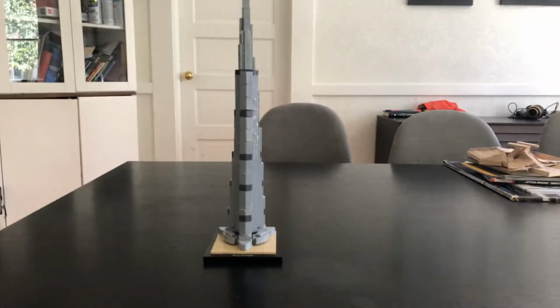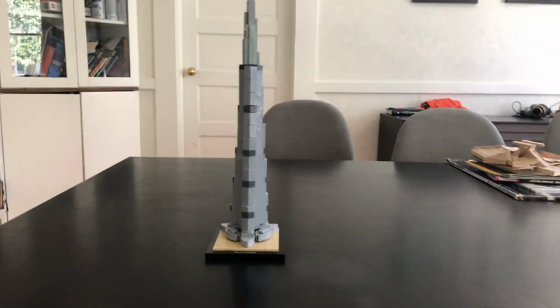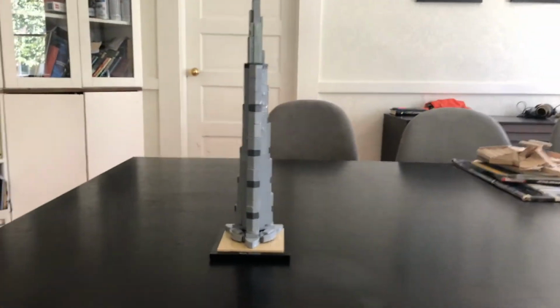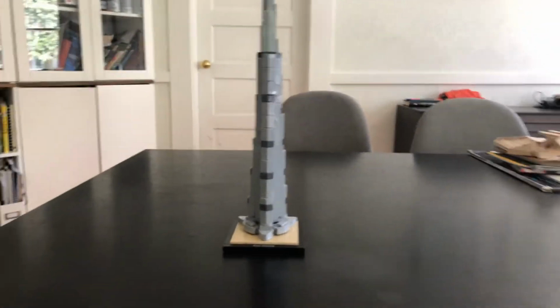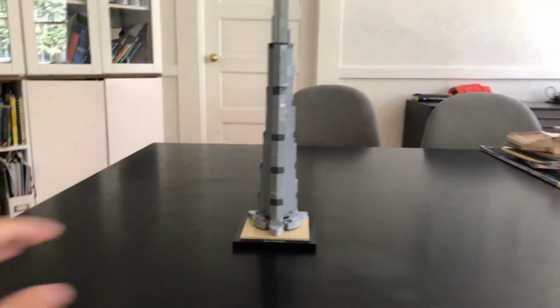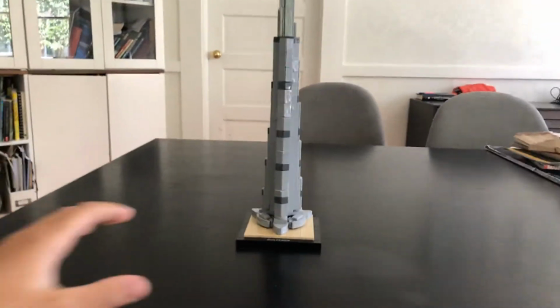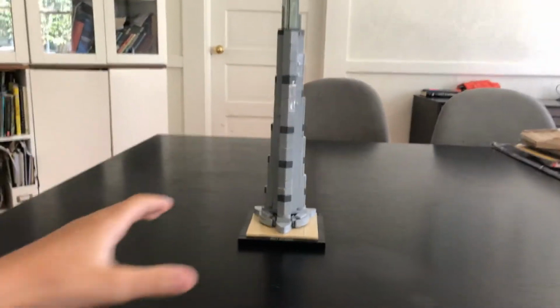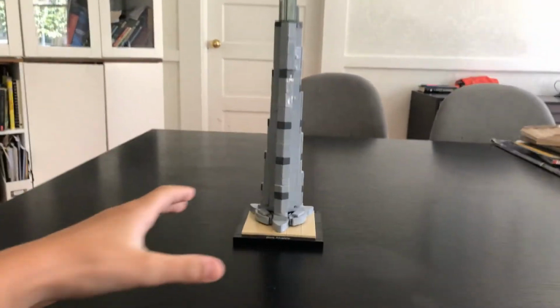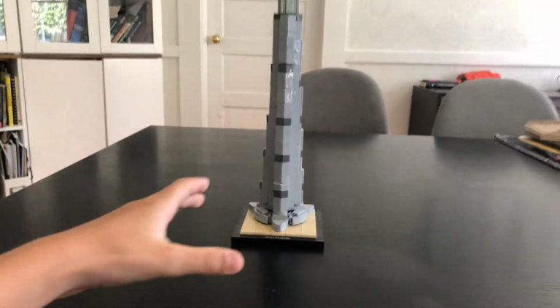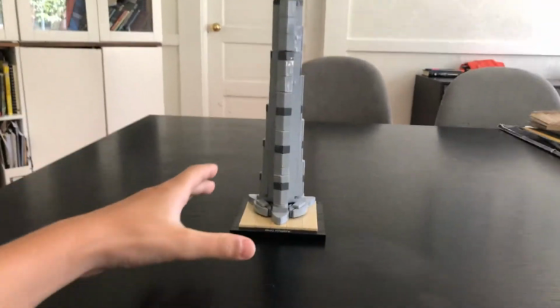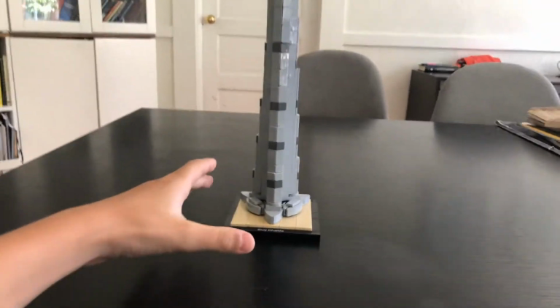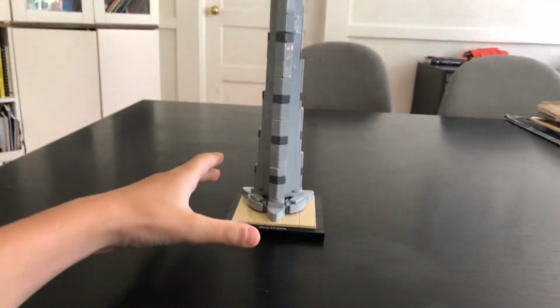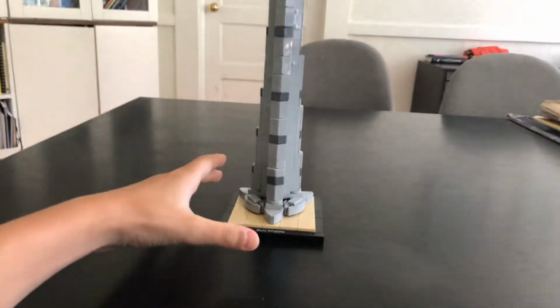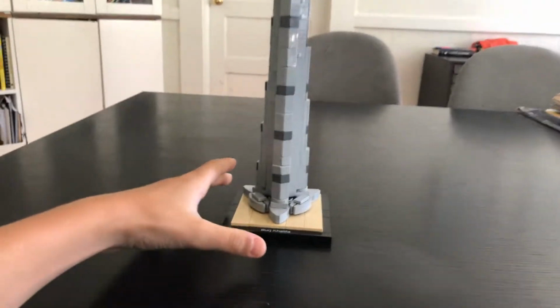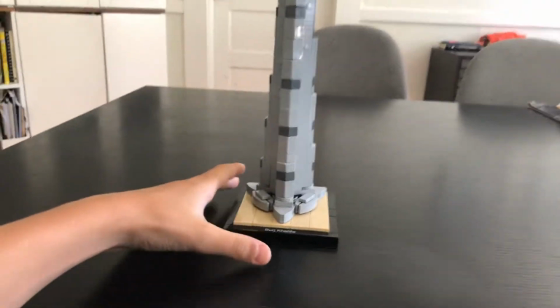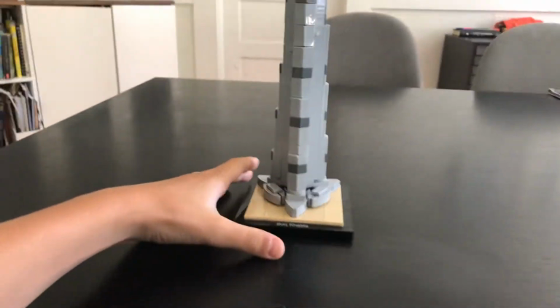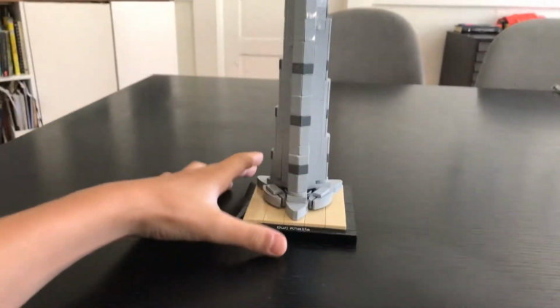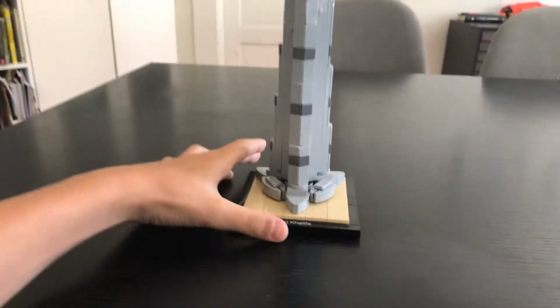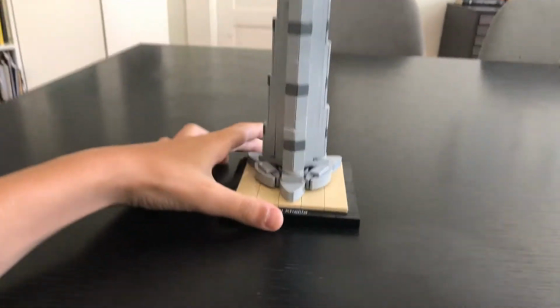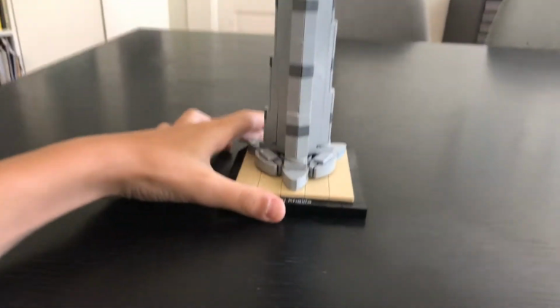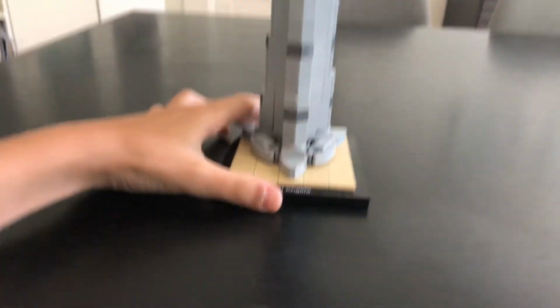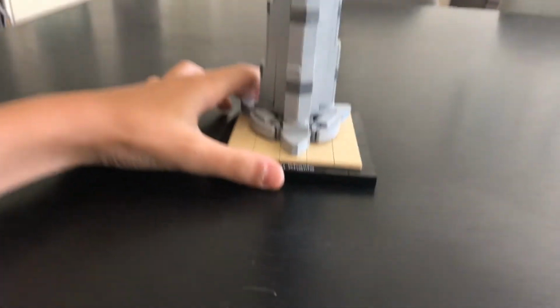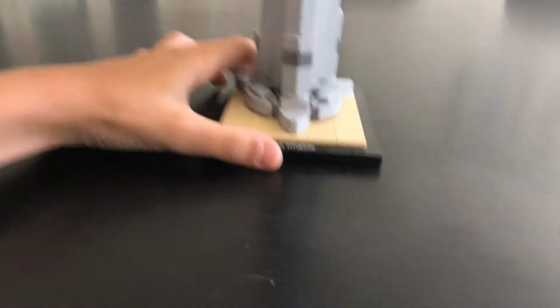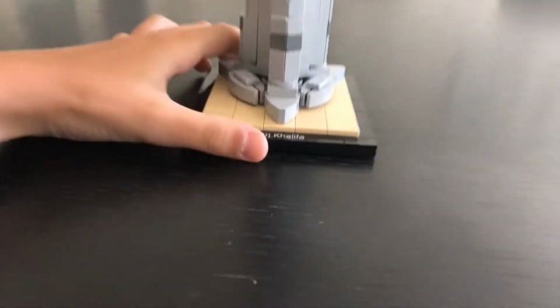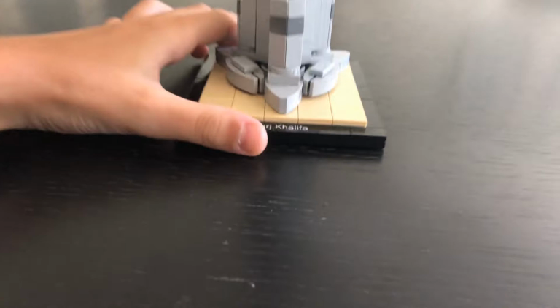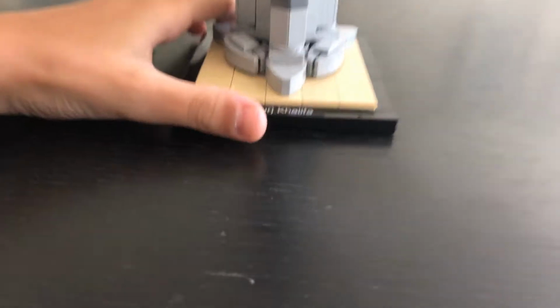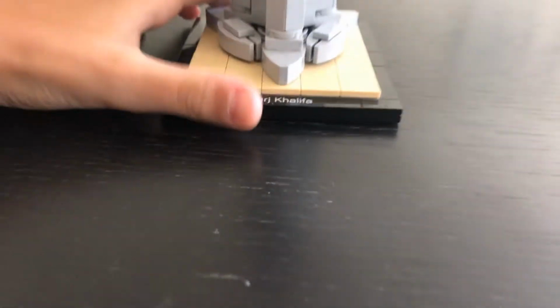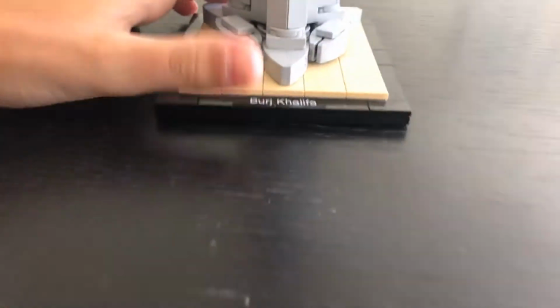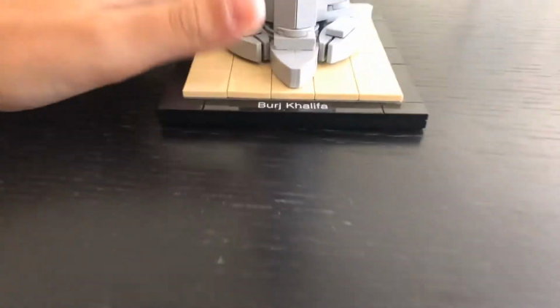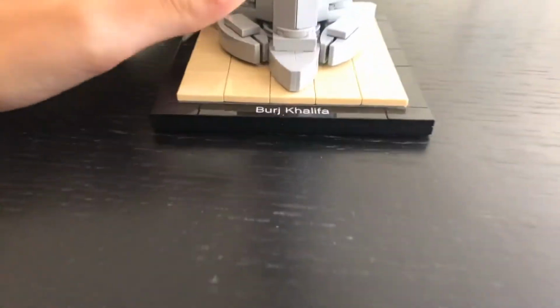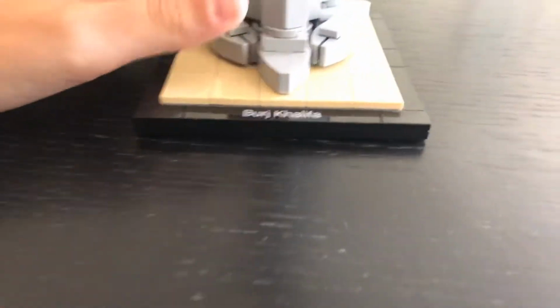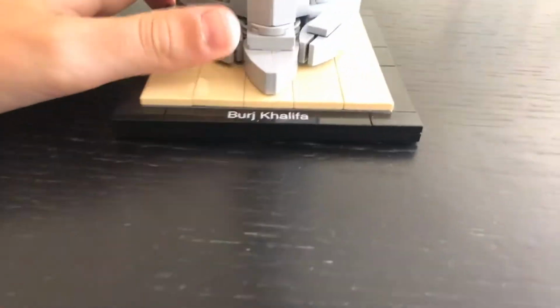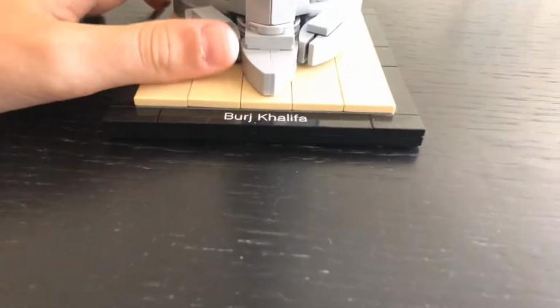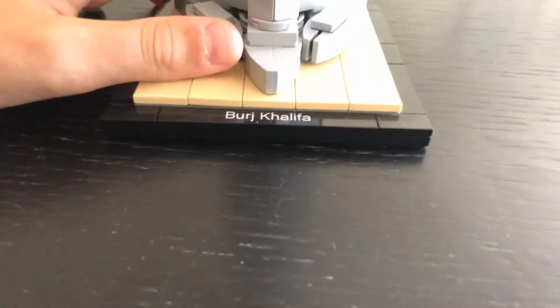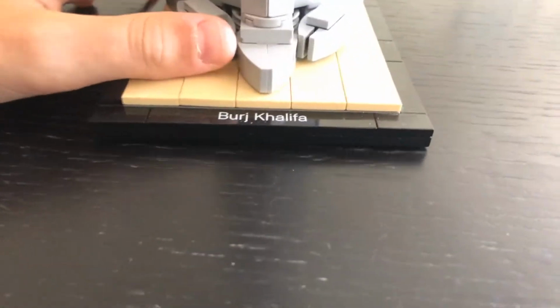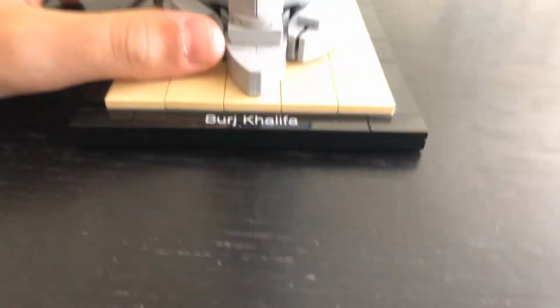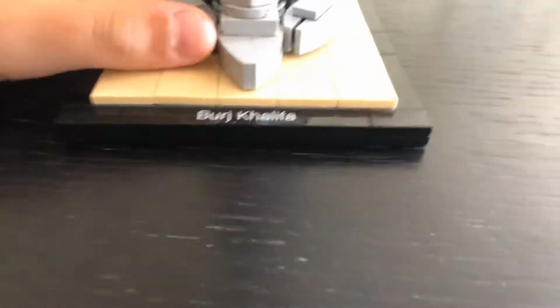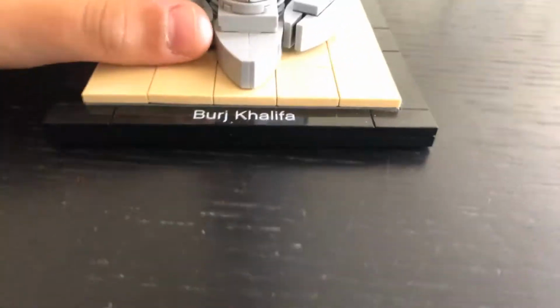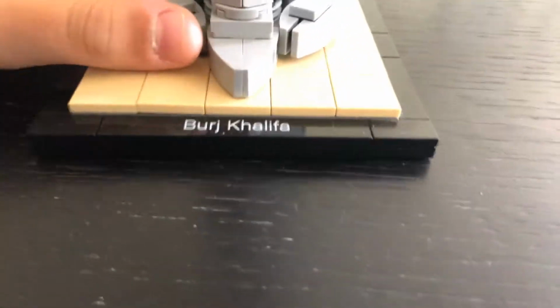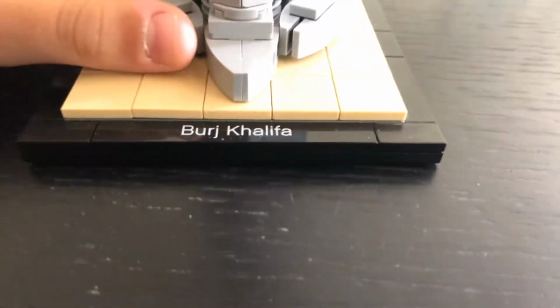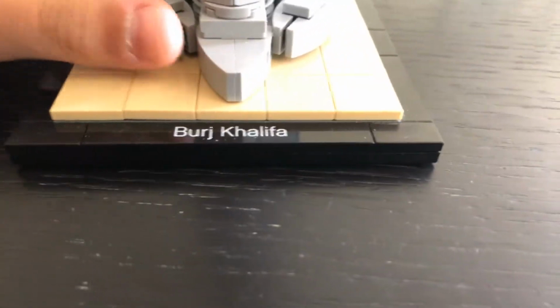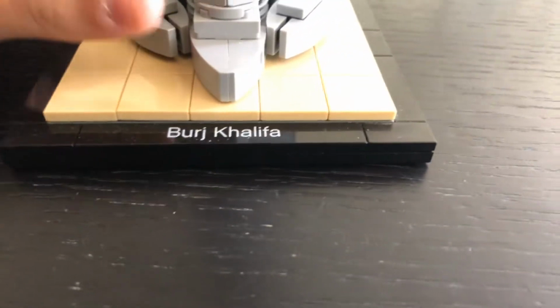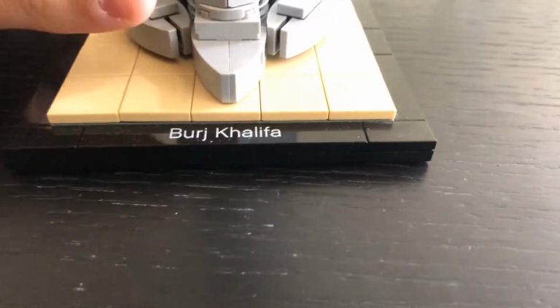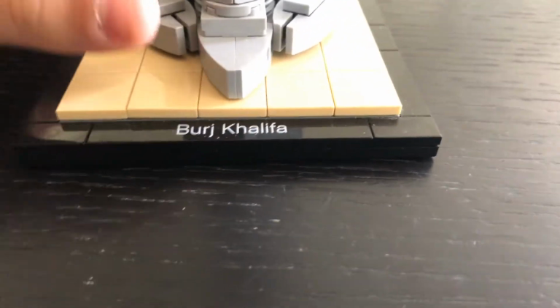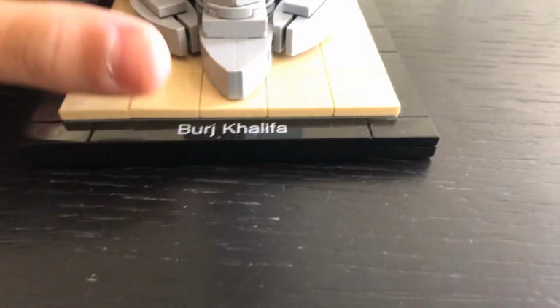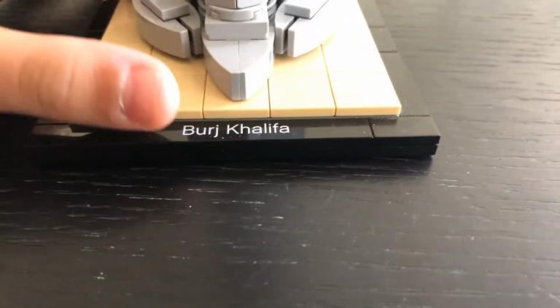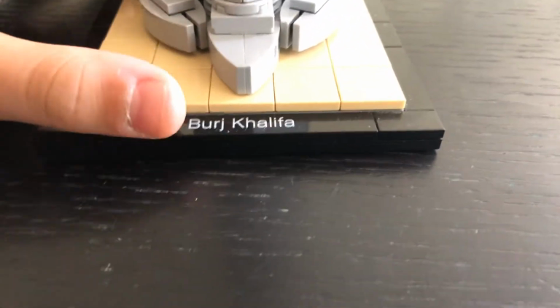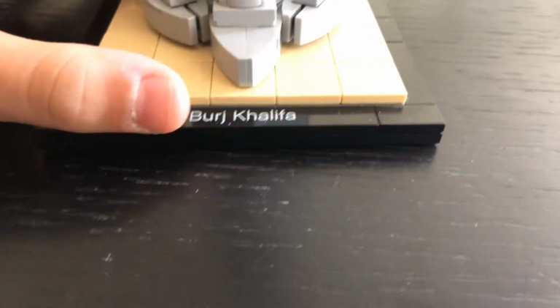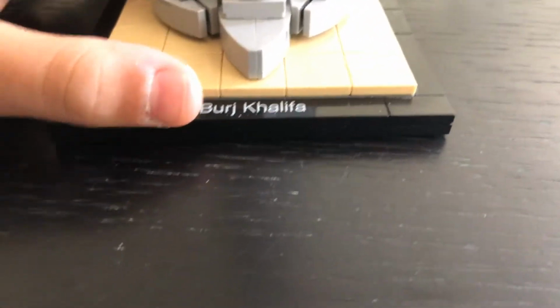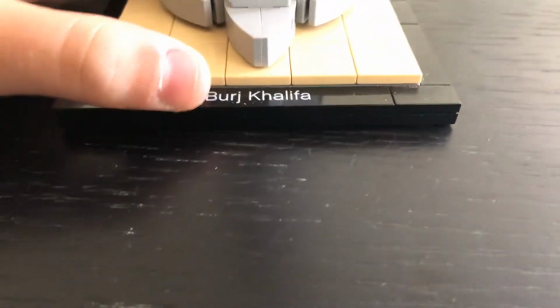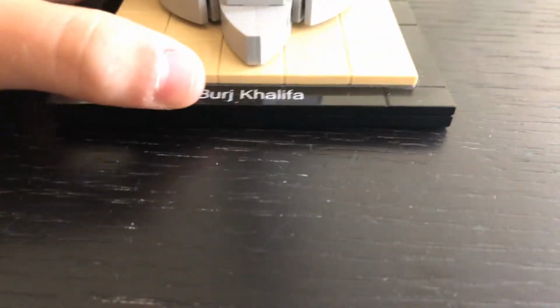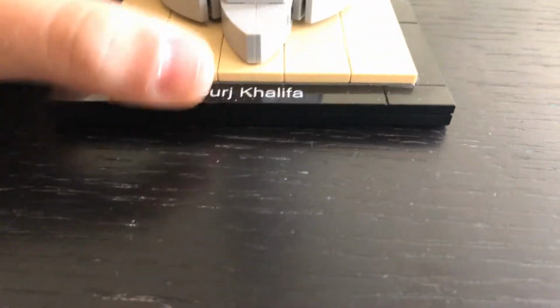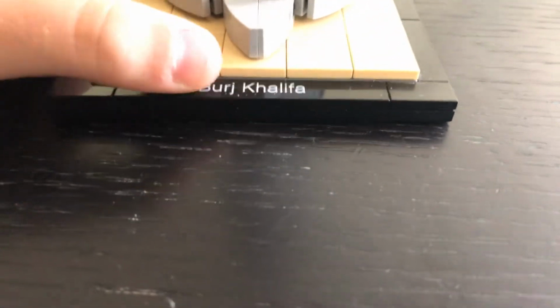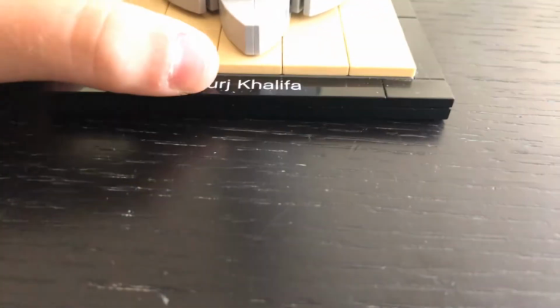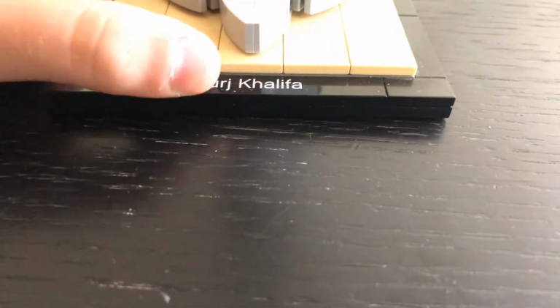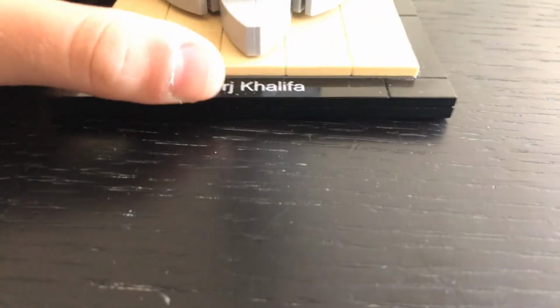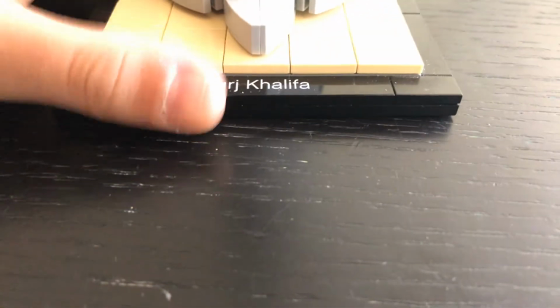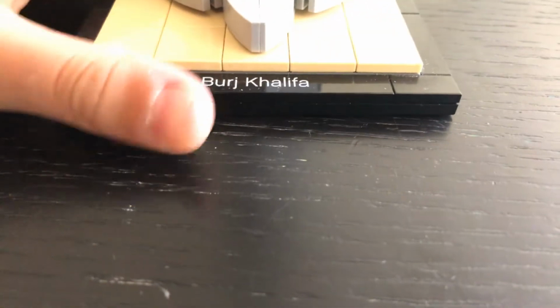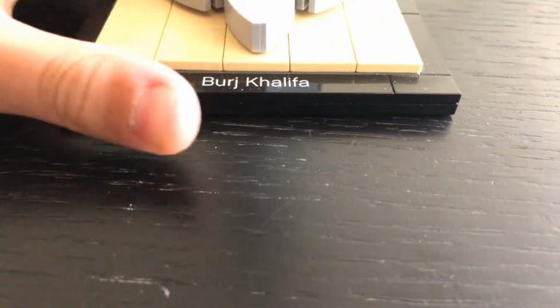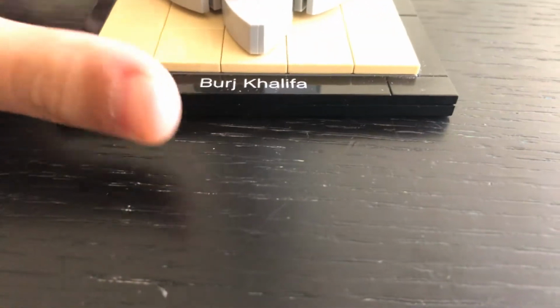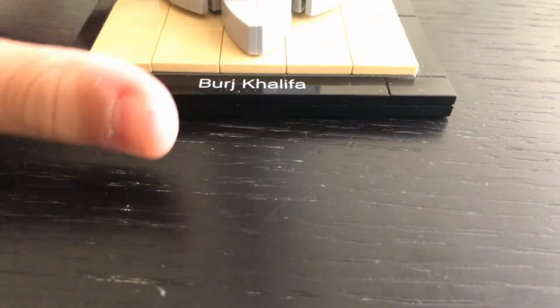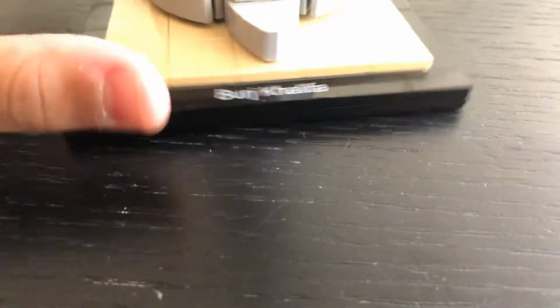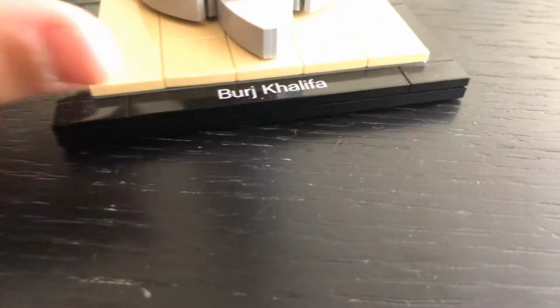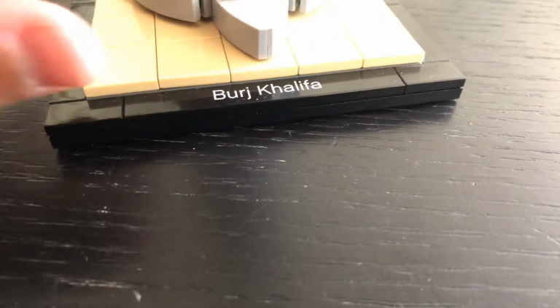I think it's a very cool set. It comes with this cool printed piece which shows — which says Burj Khalifa.